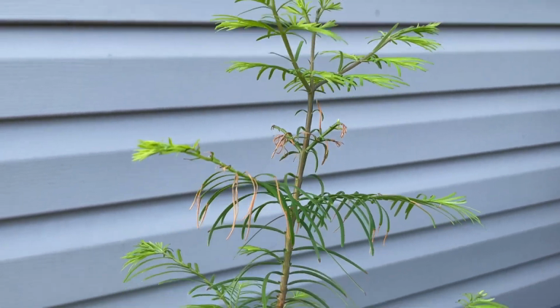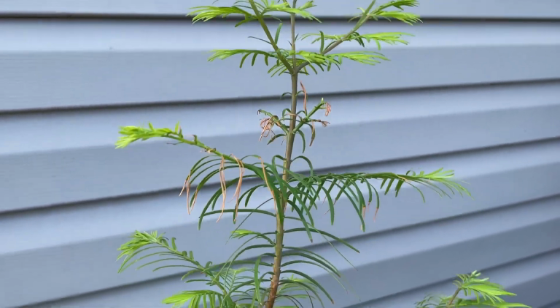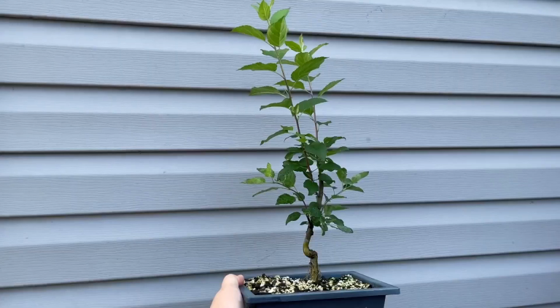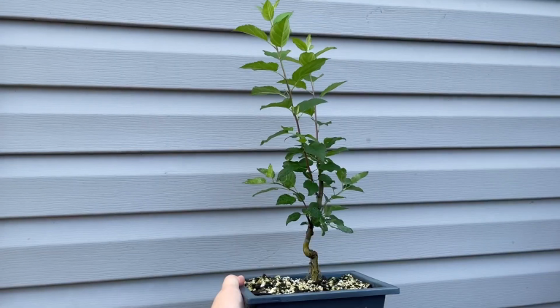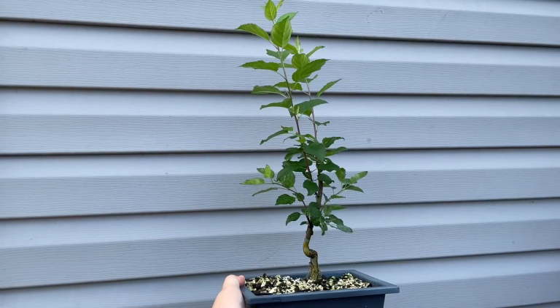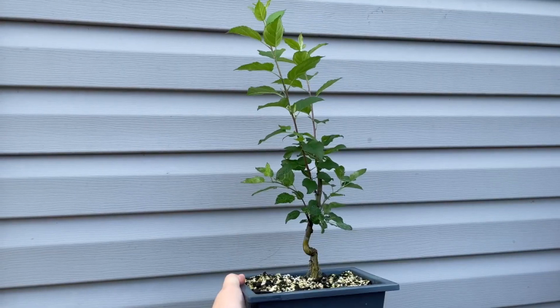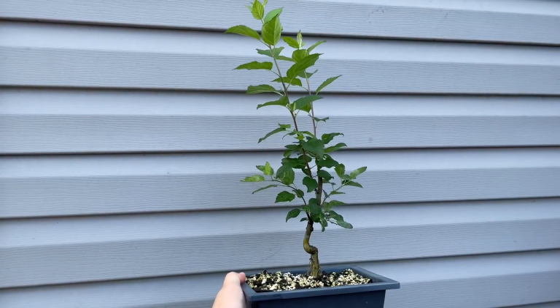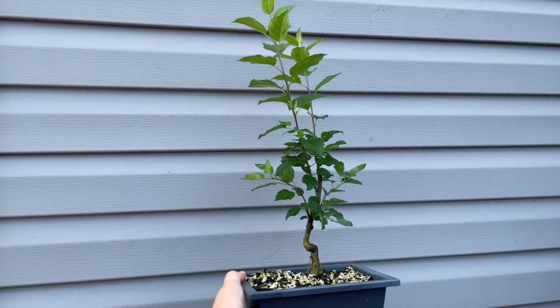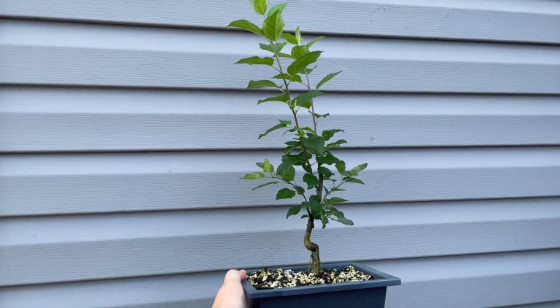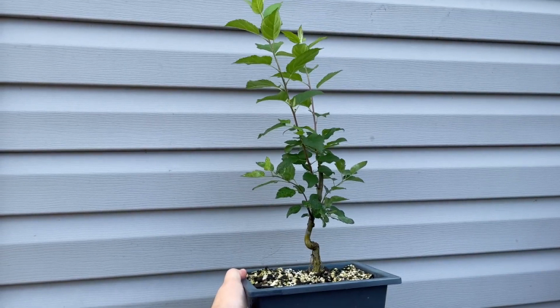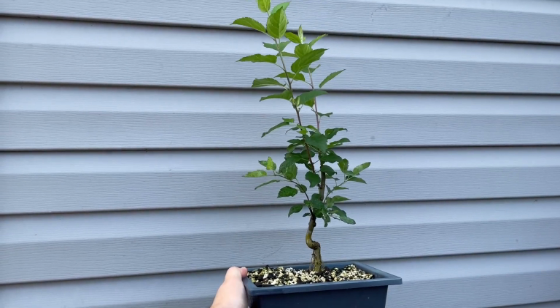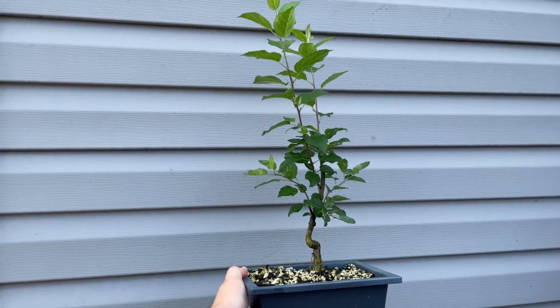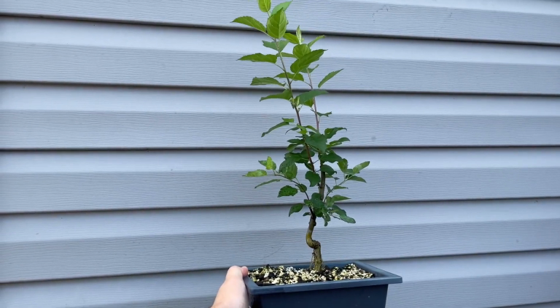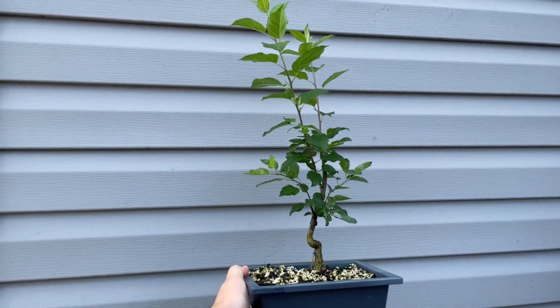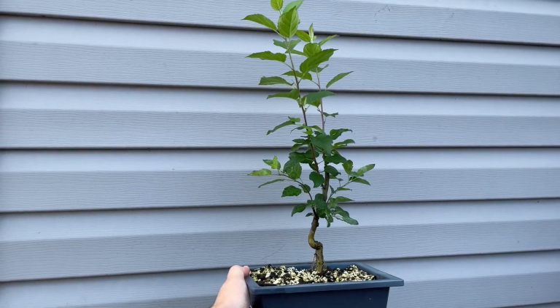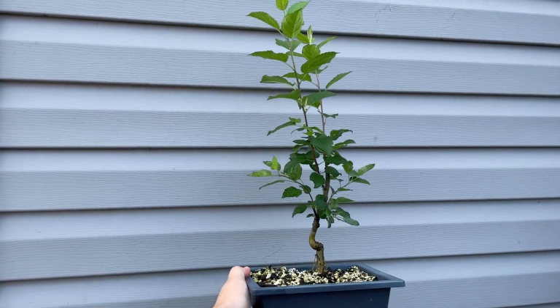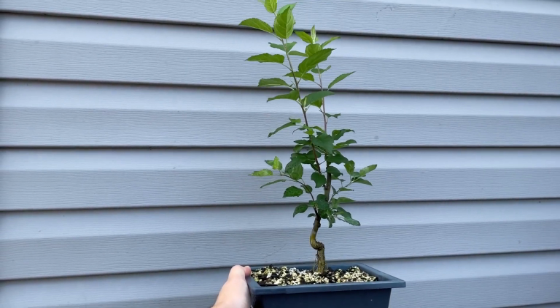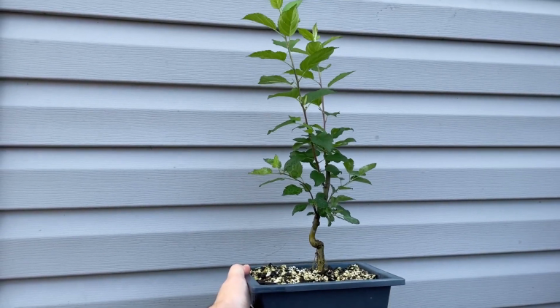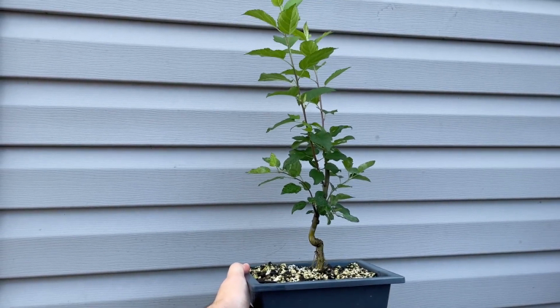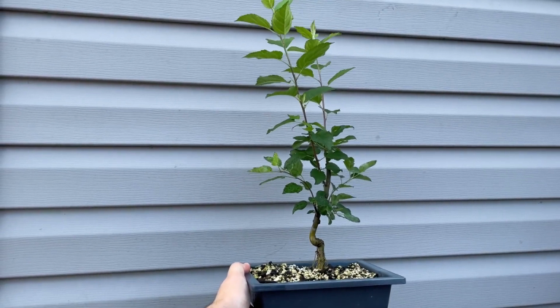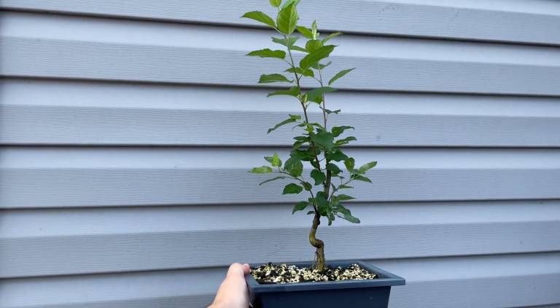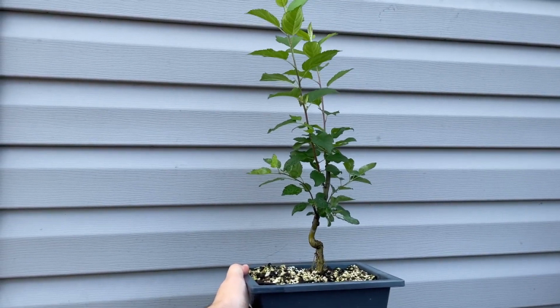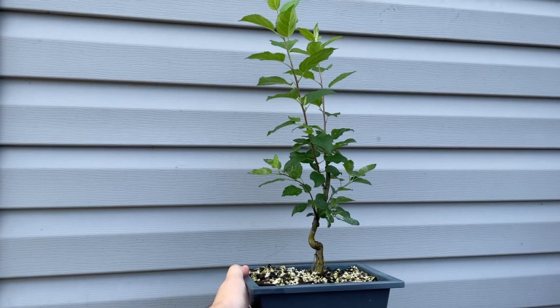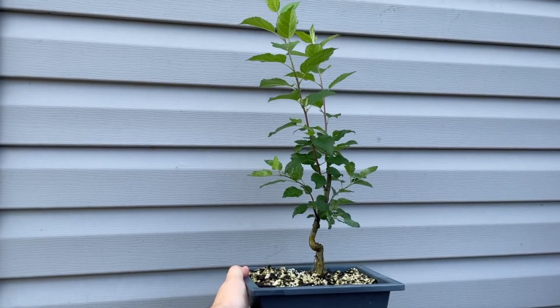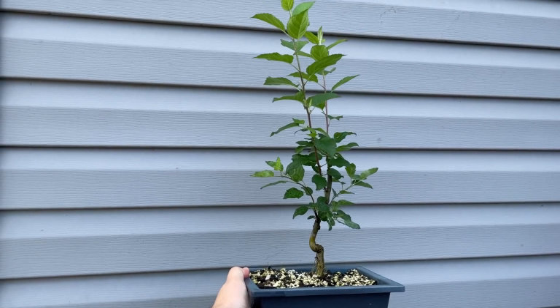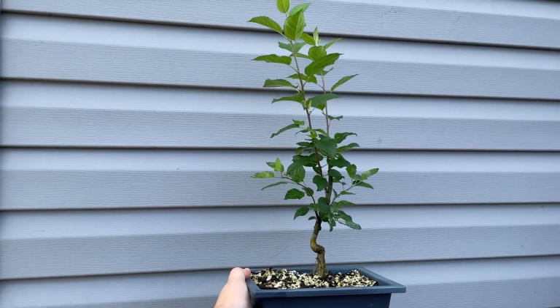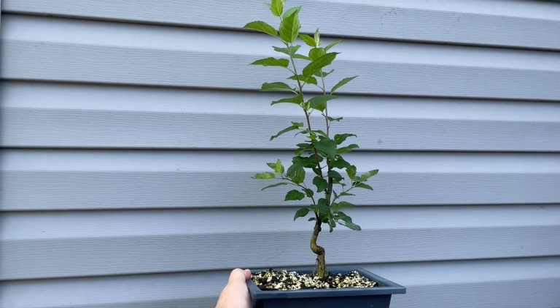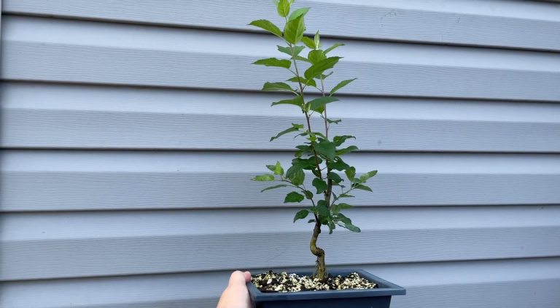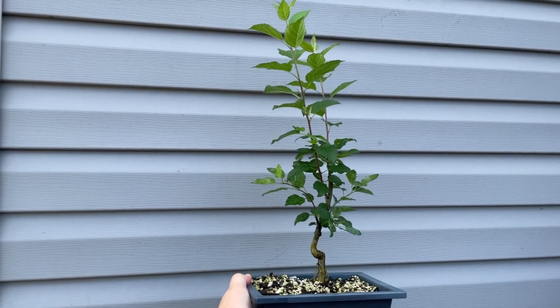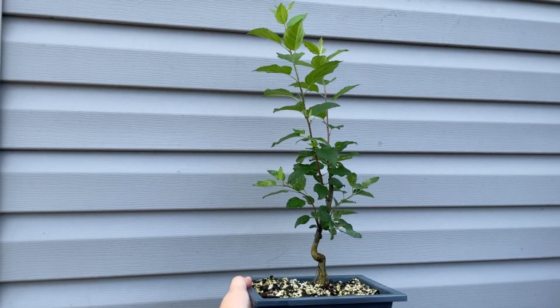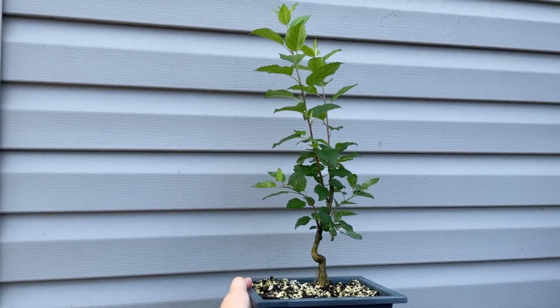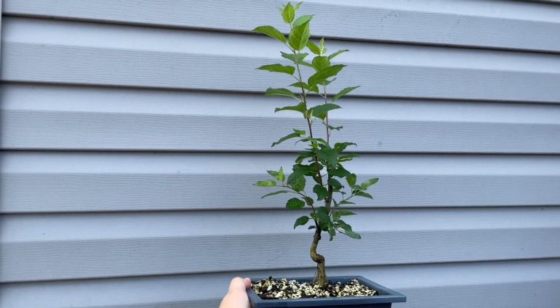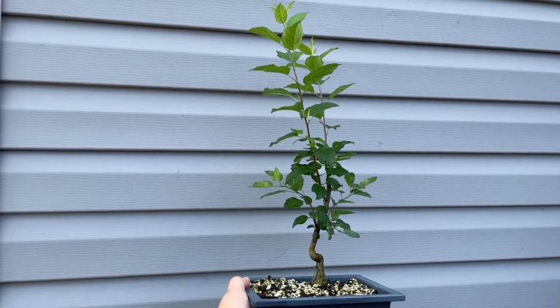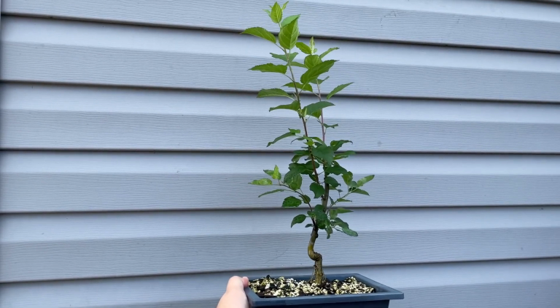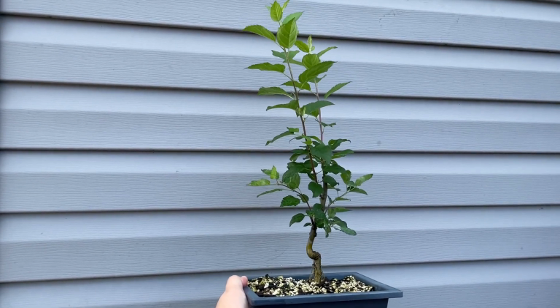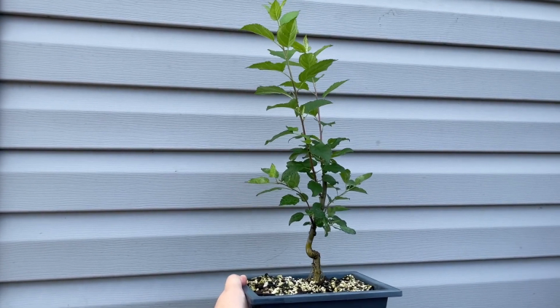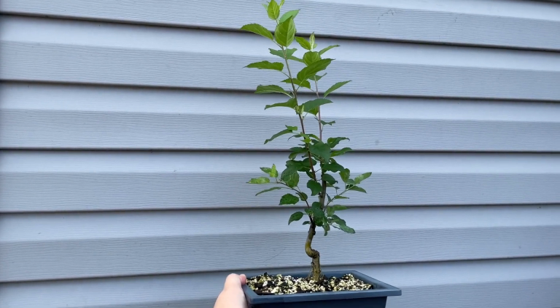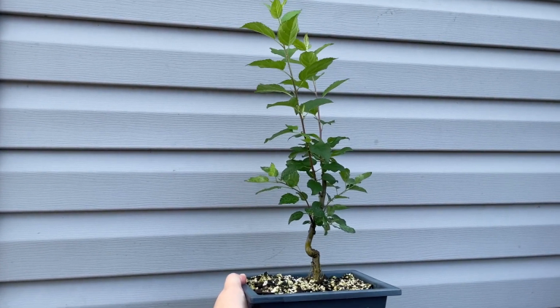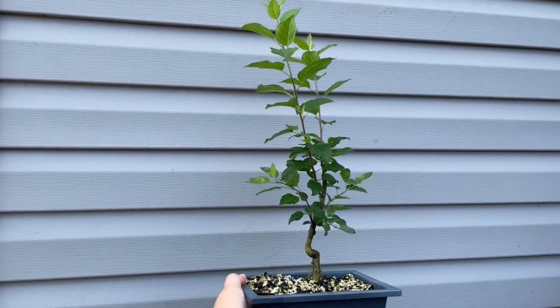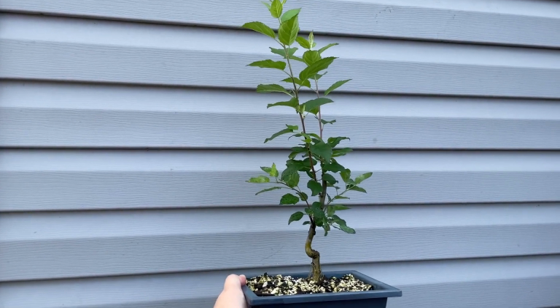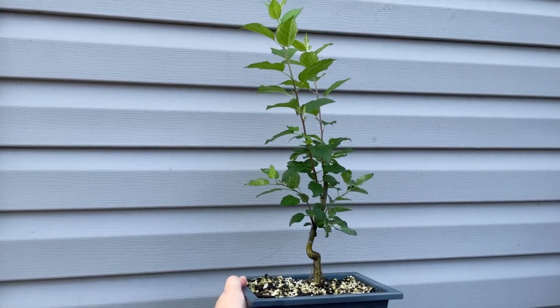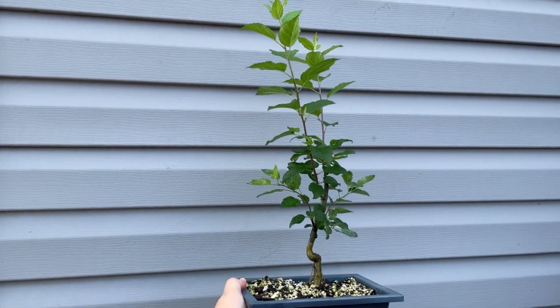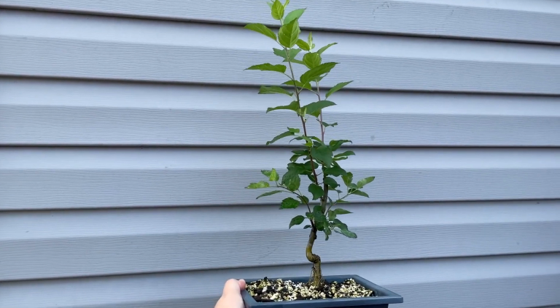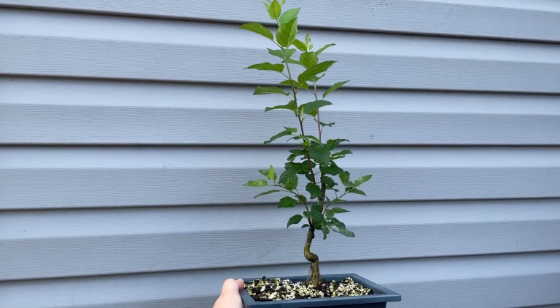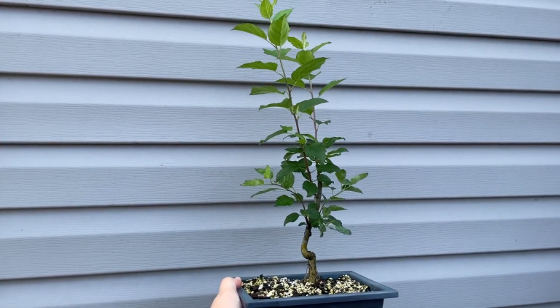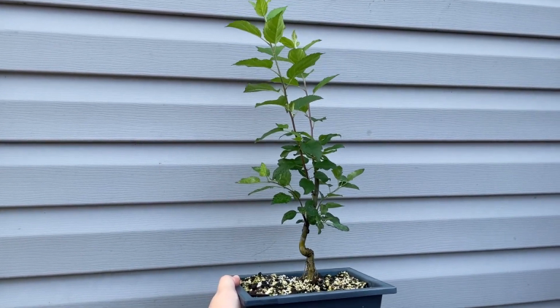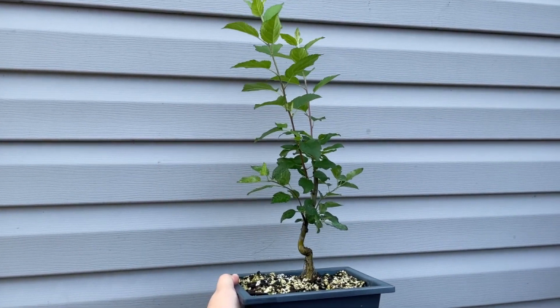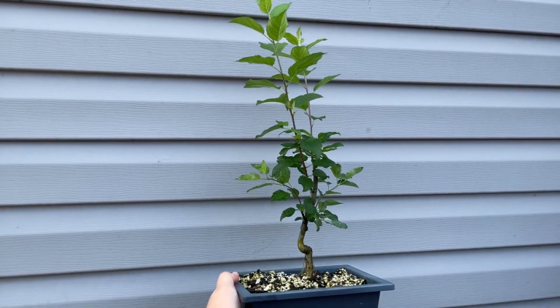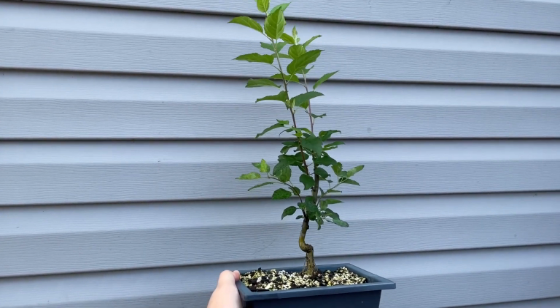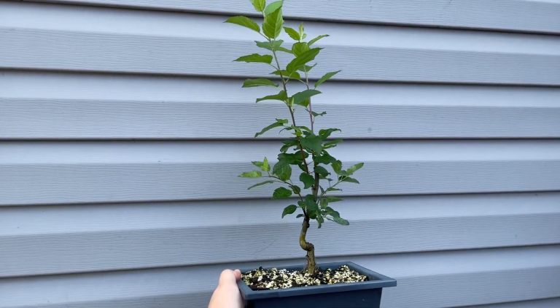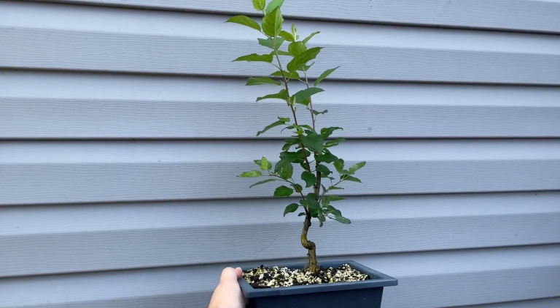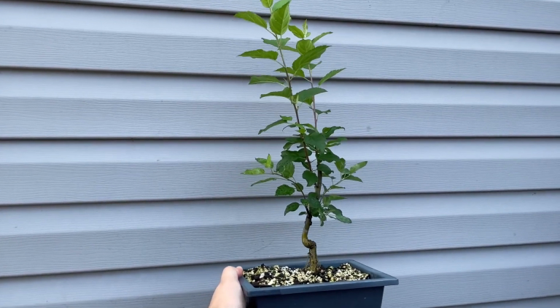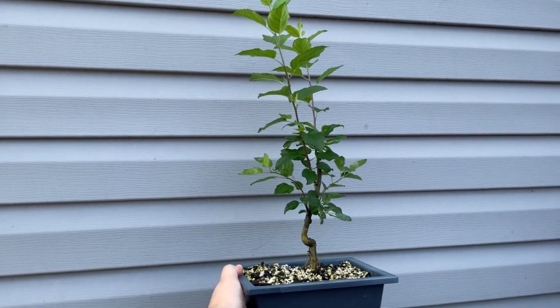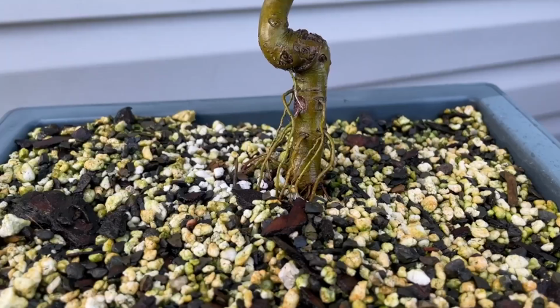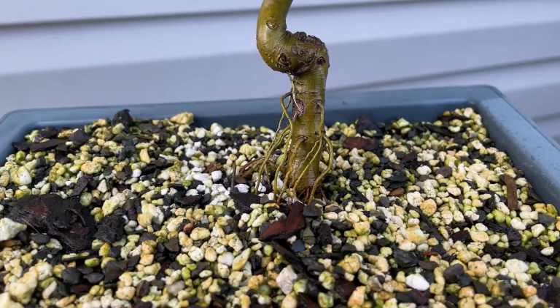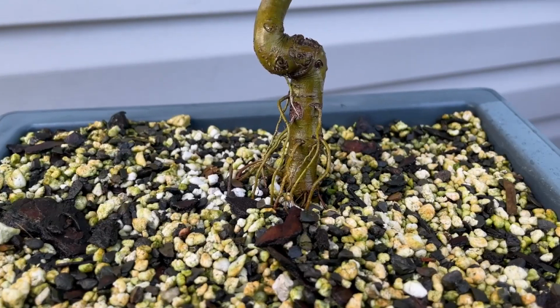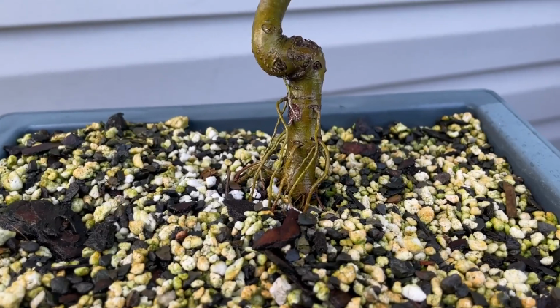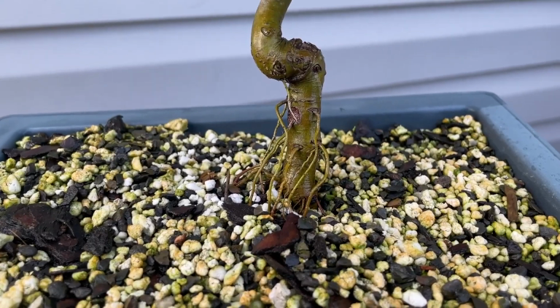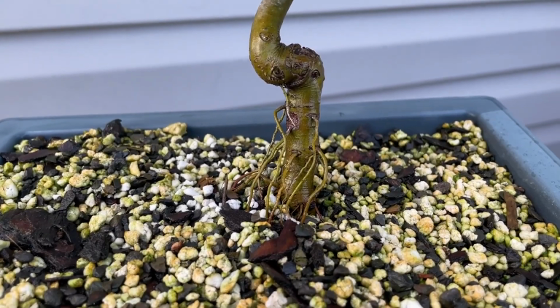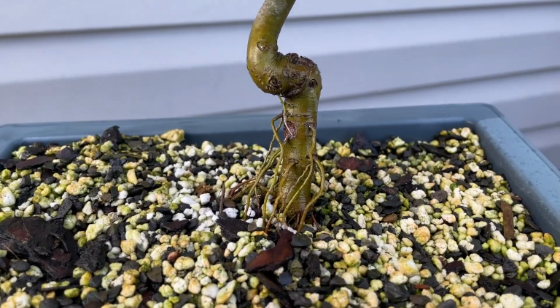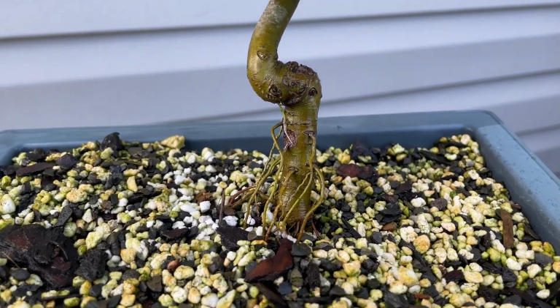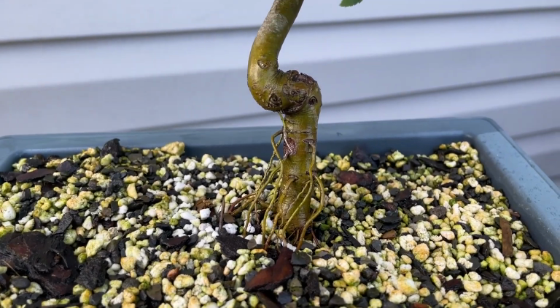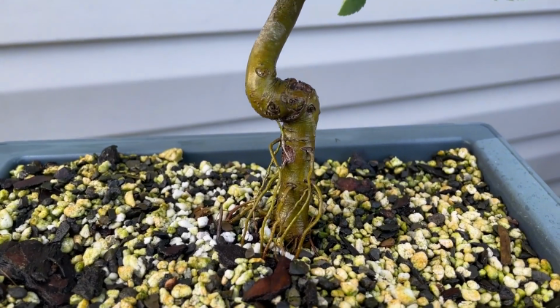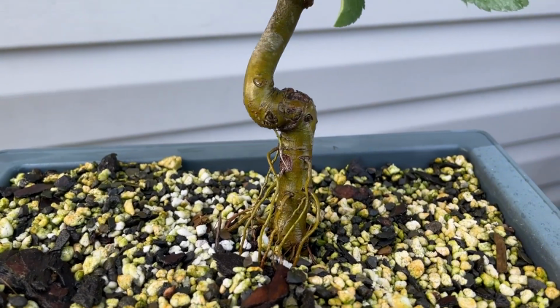All right, the apple tree — getting some nice new growth, doing well.